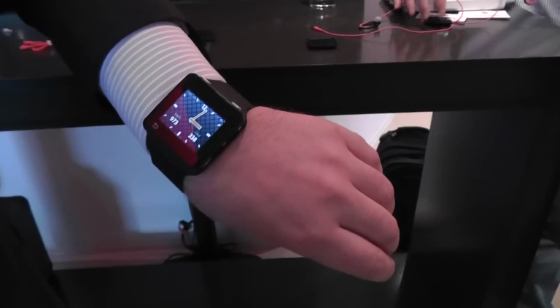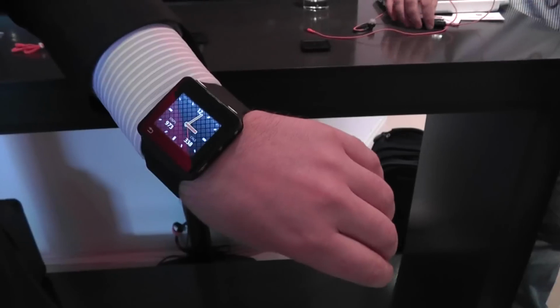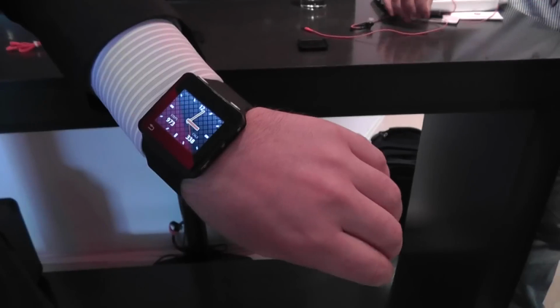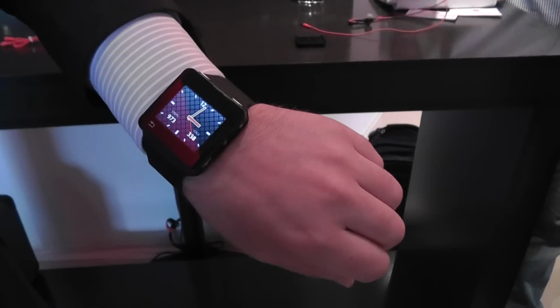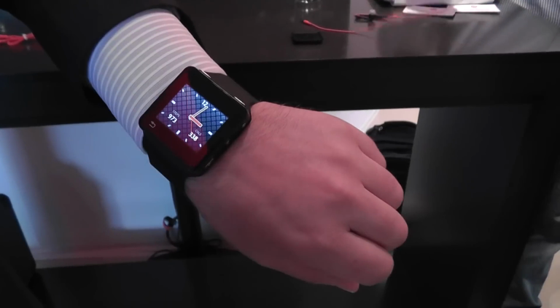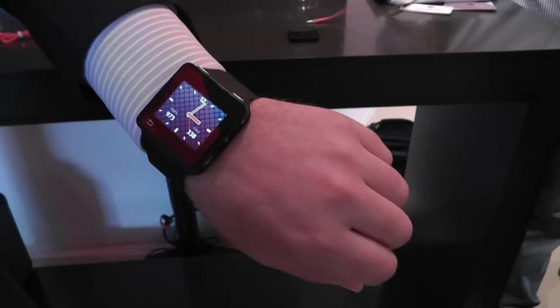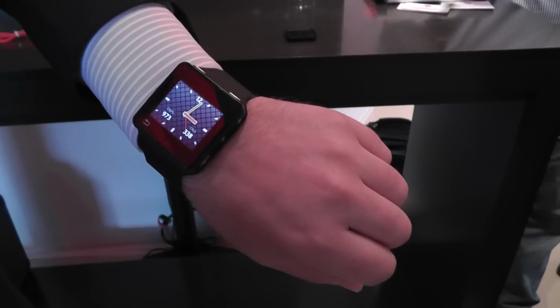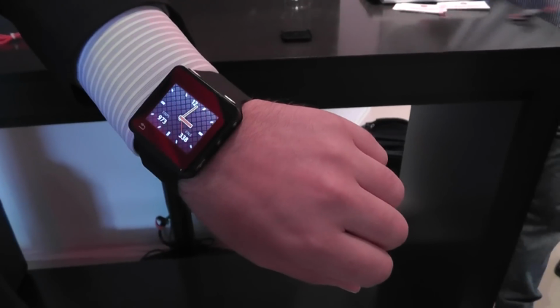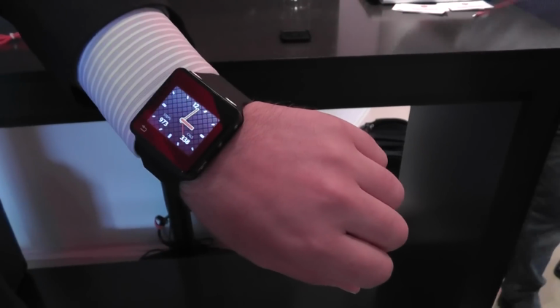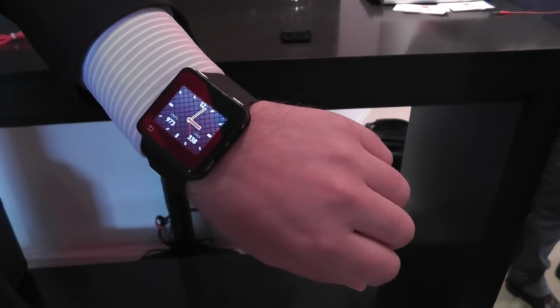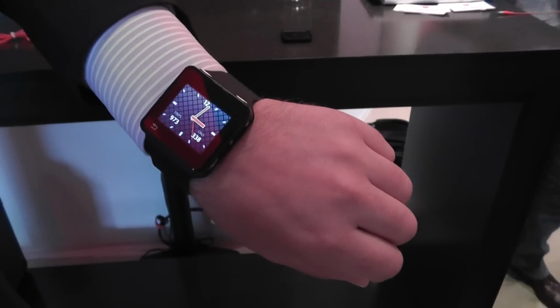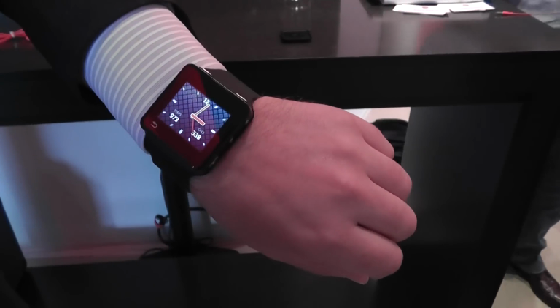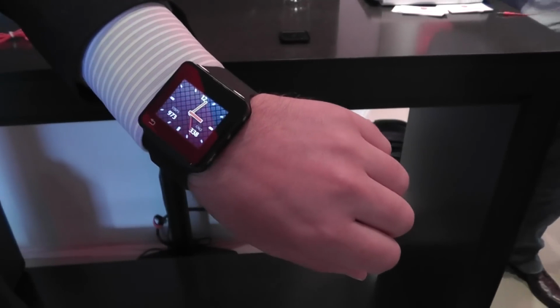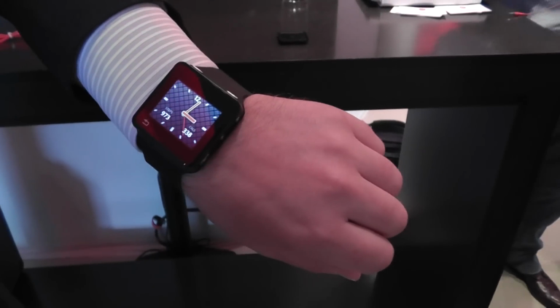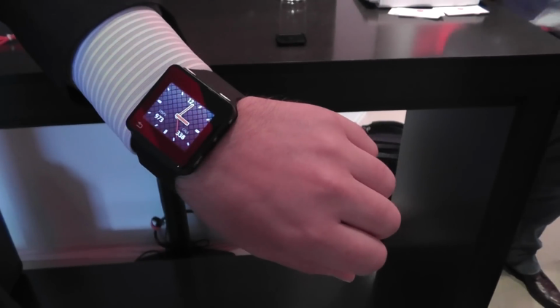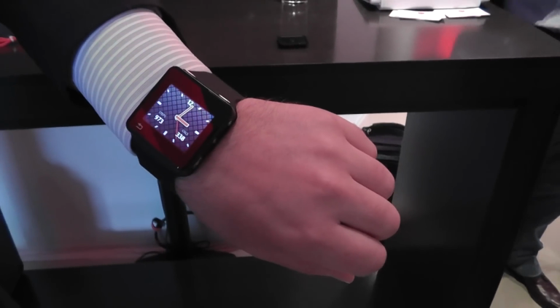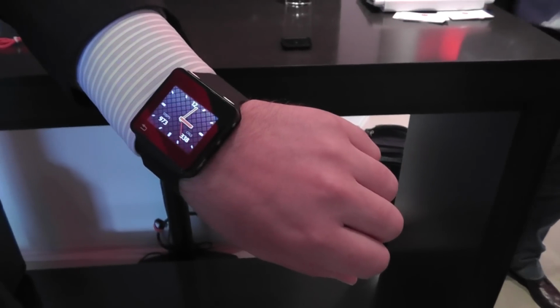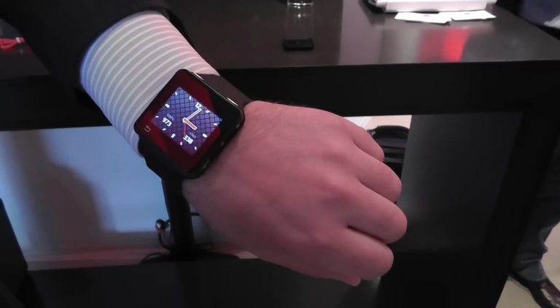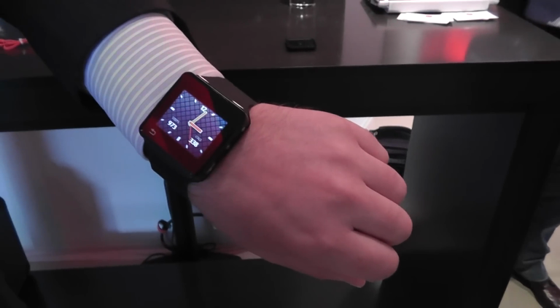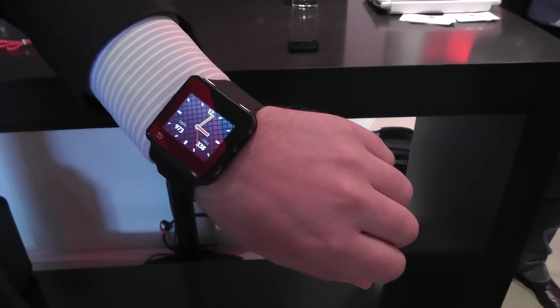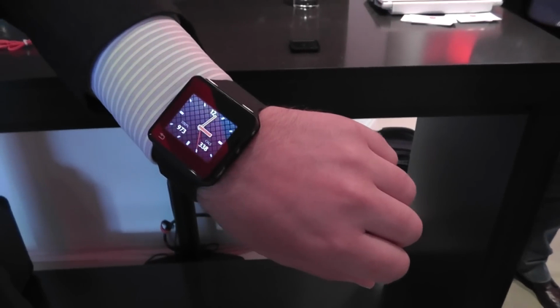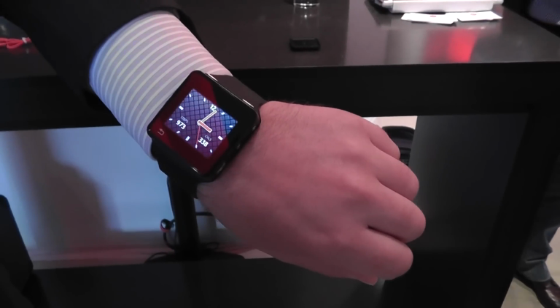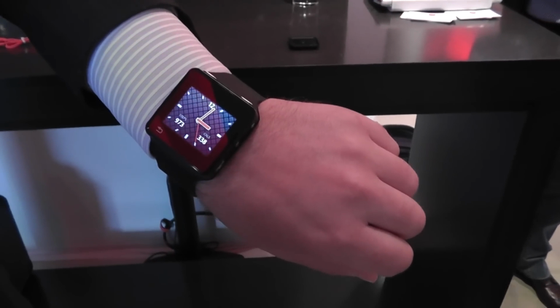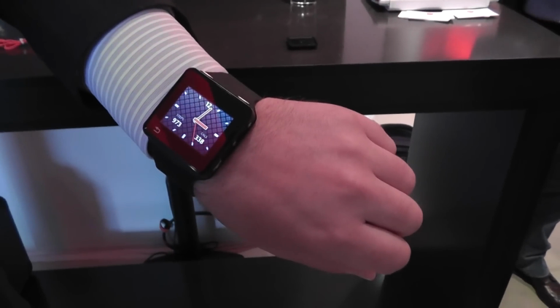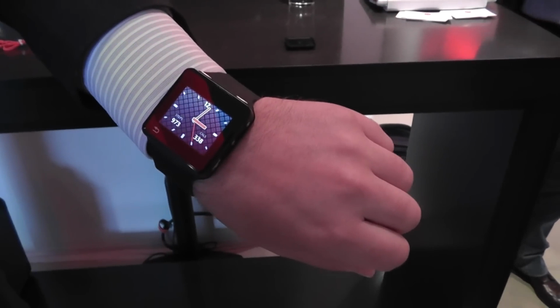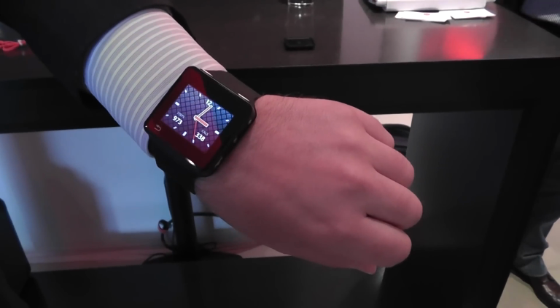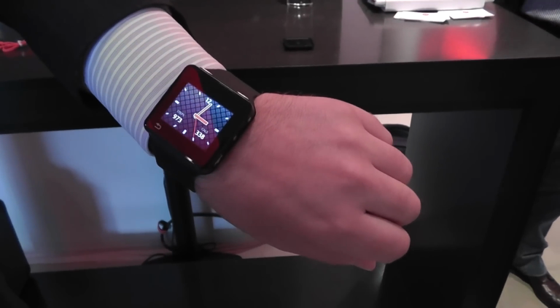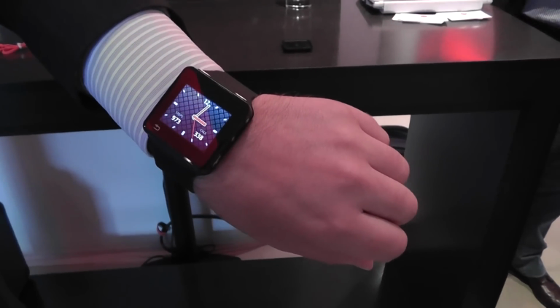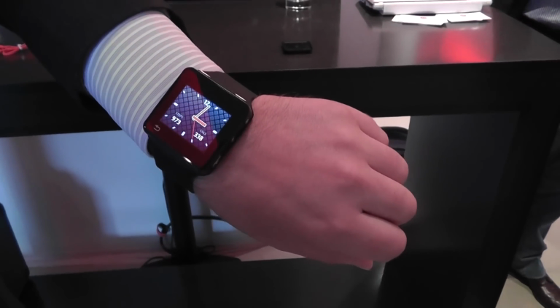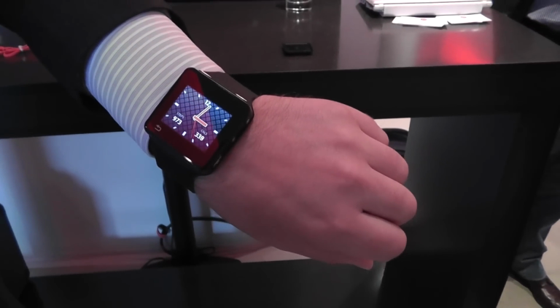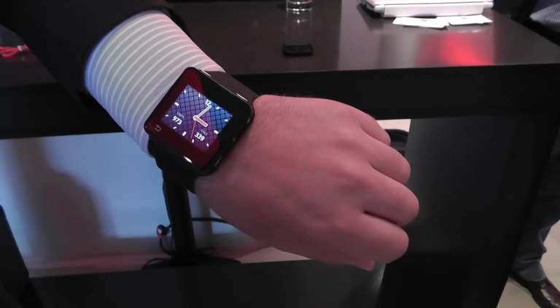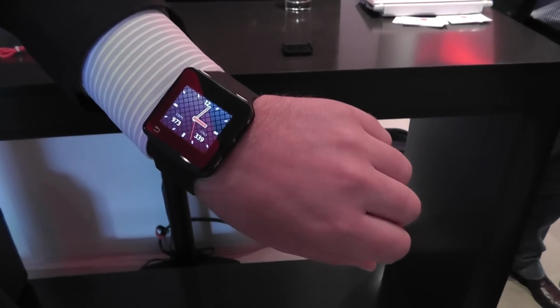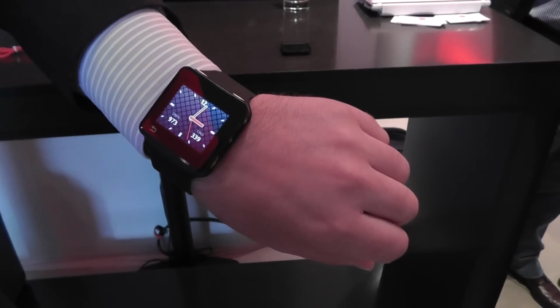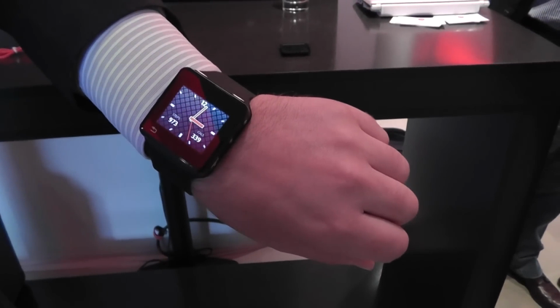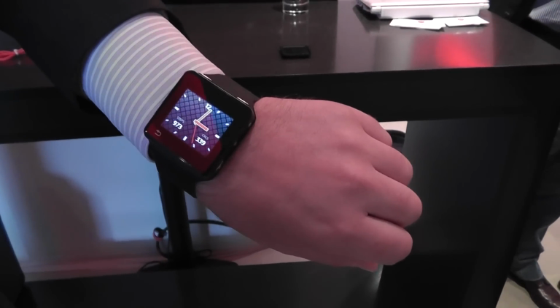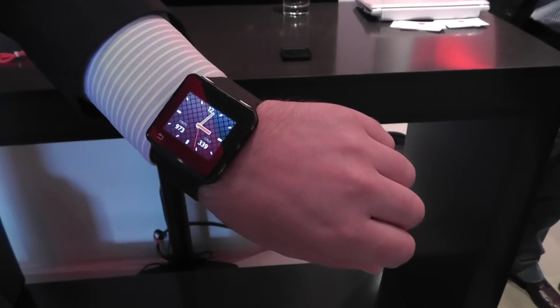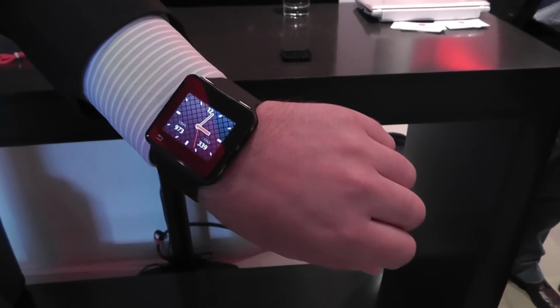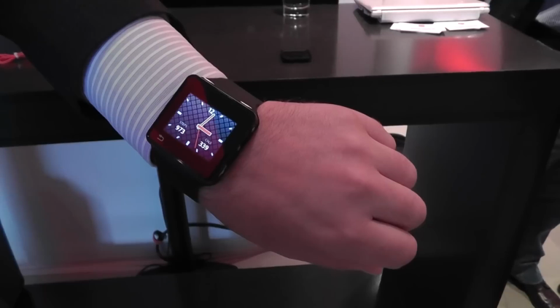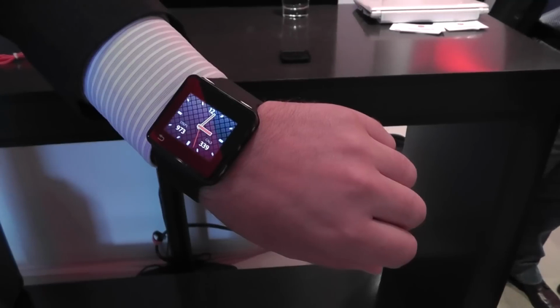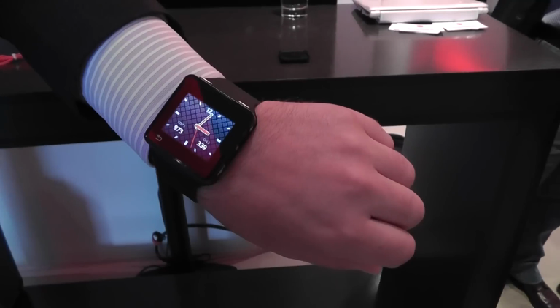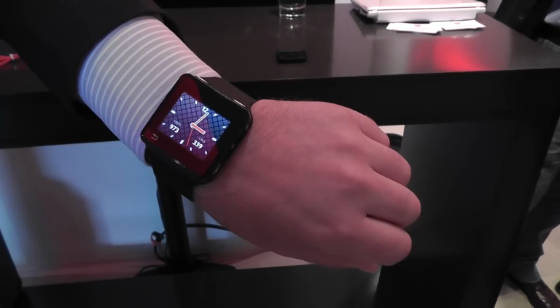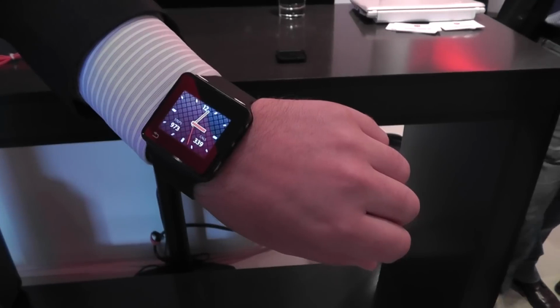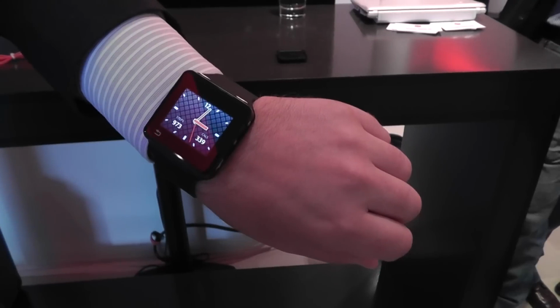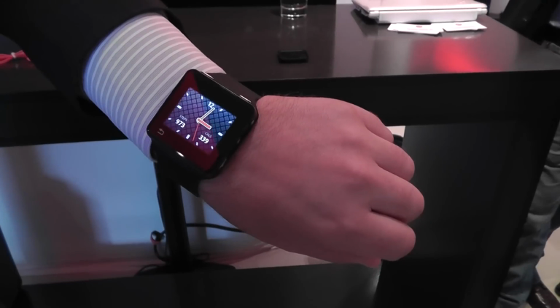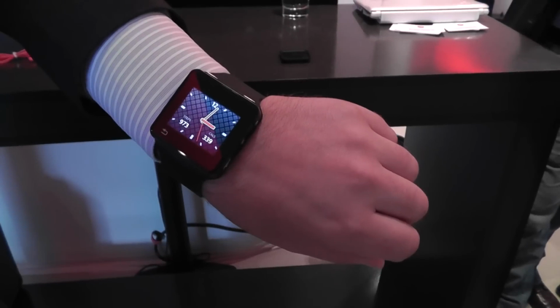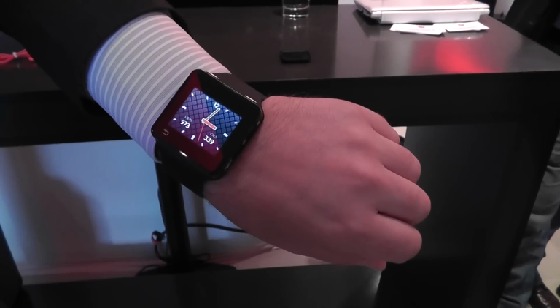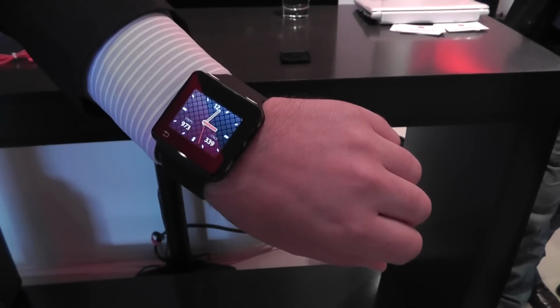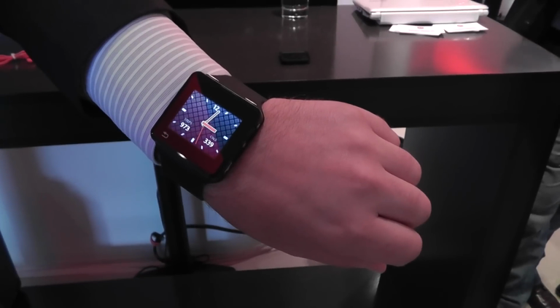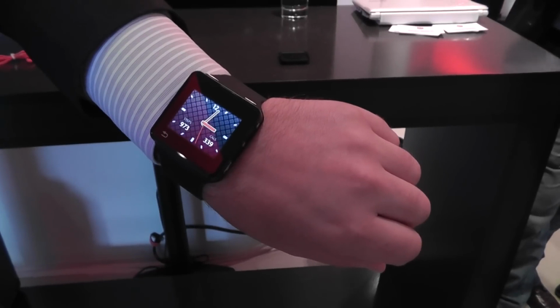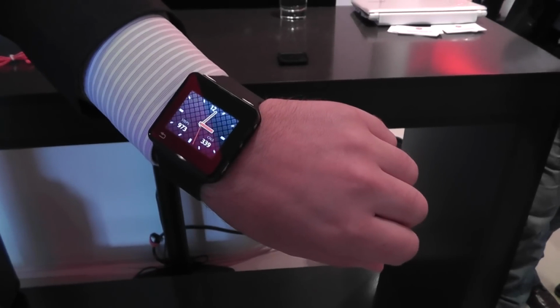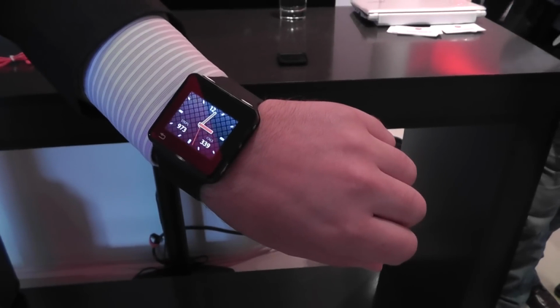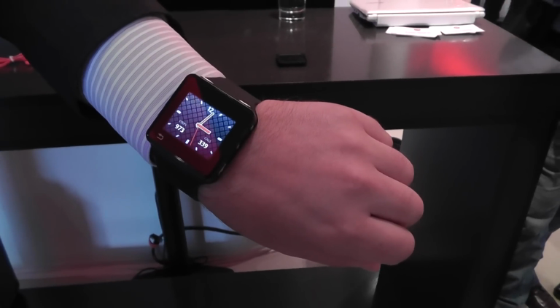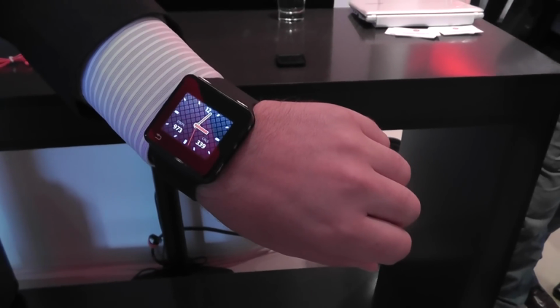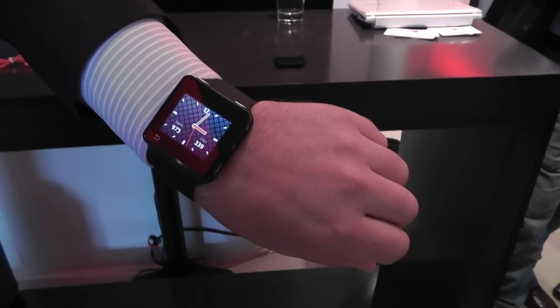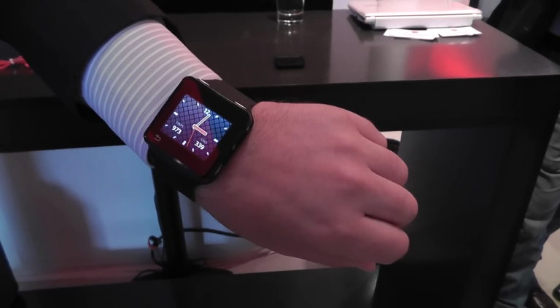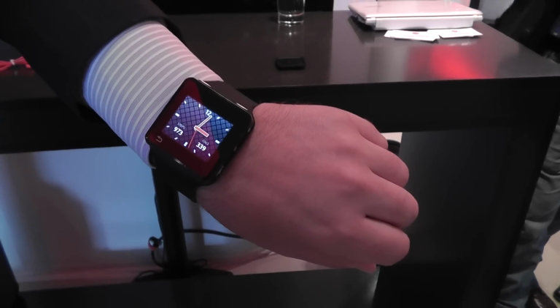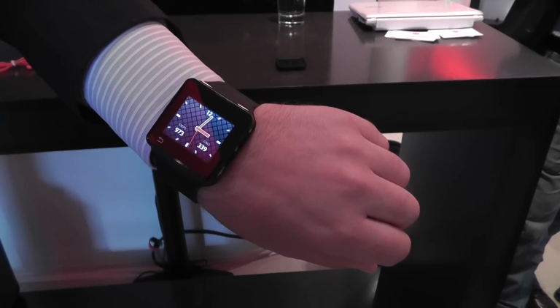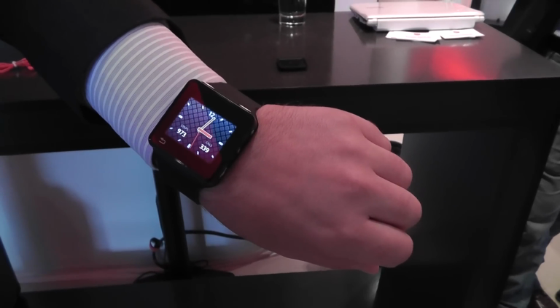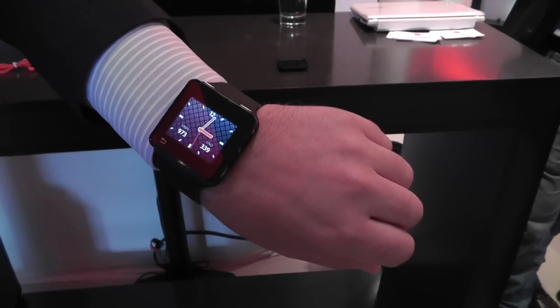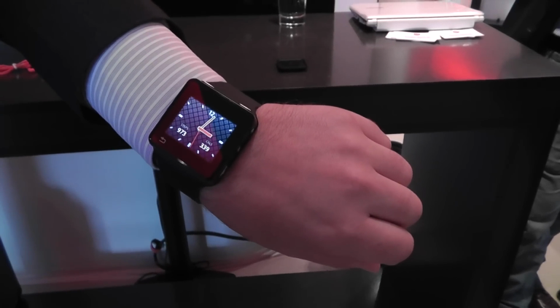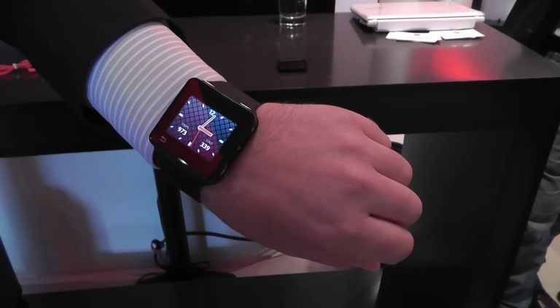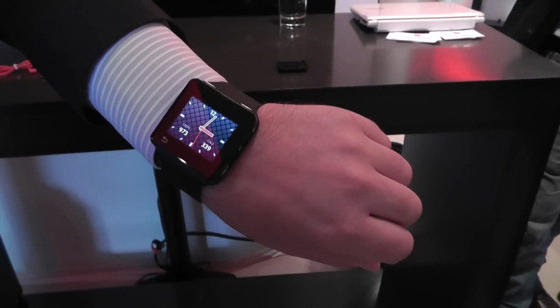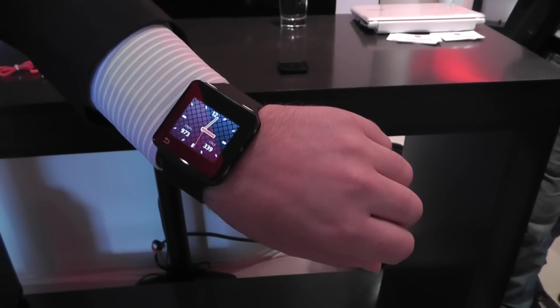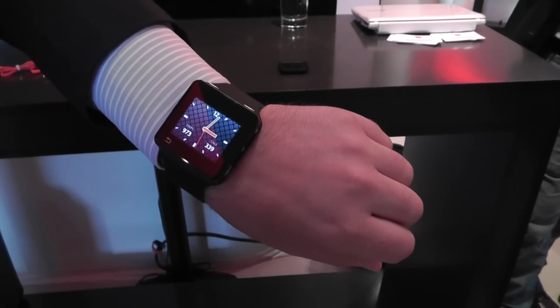Hi everyone, from Alessandro Lacroche for Choeira Magazine. We are here at the Motorola event with the Motorola Active.